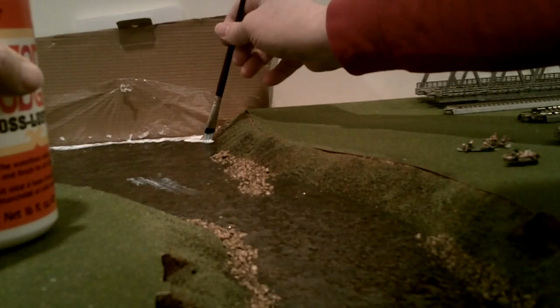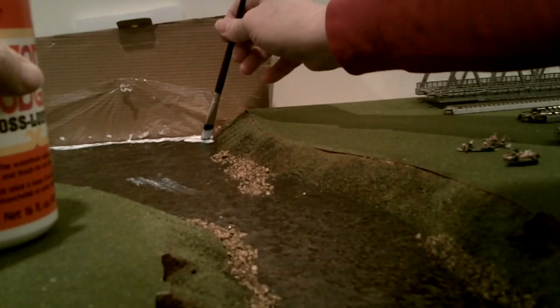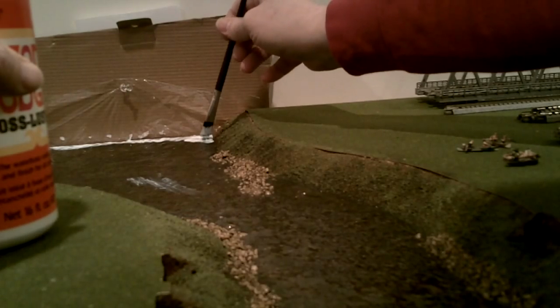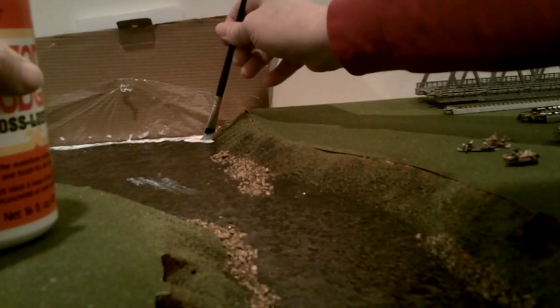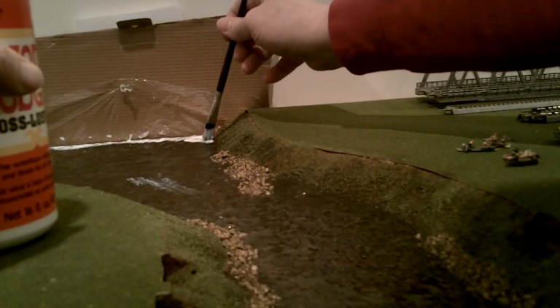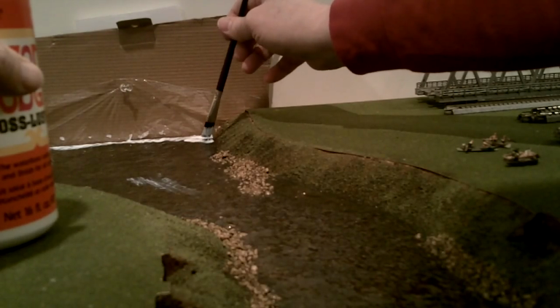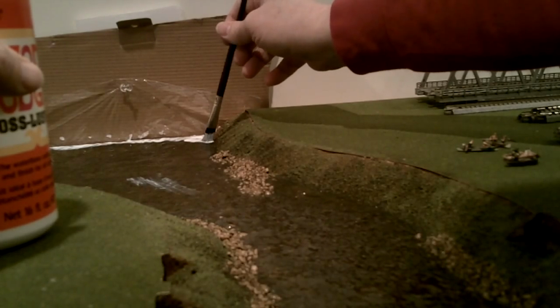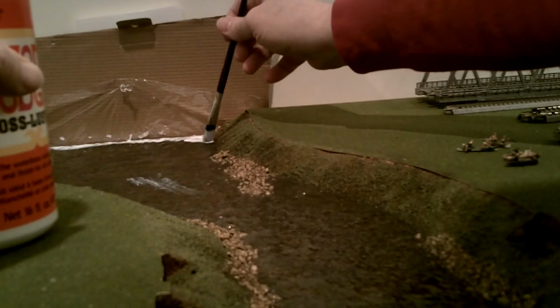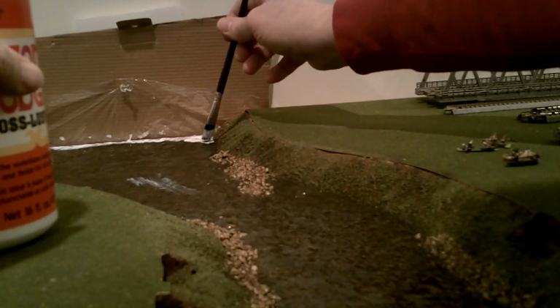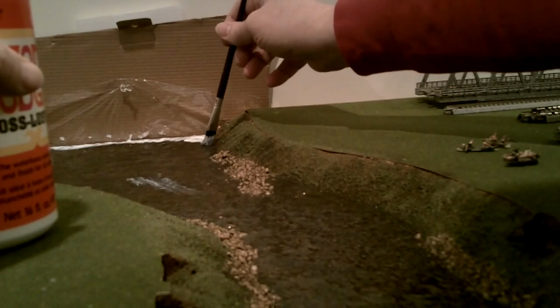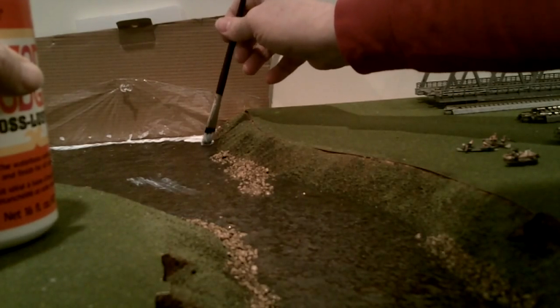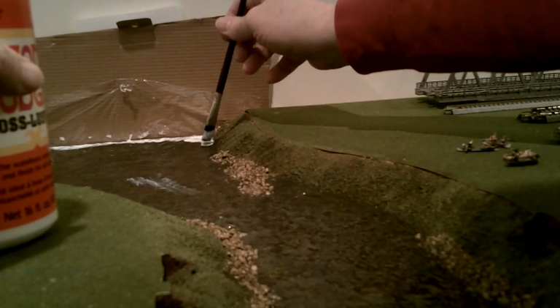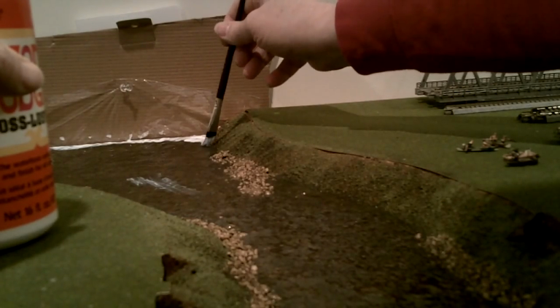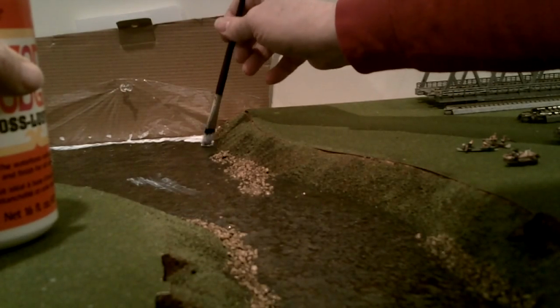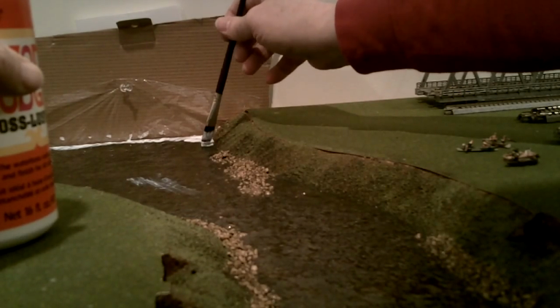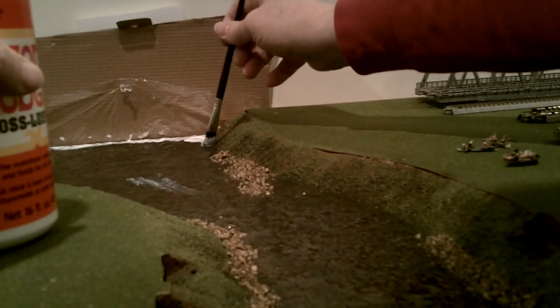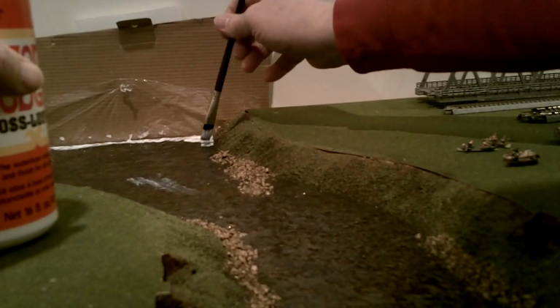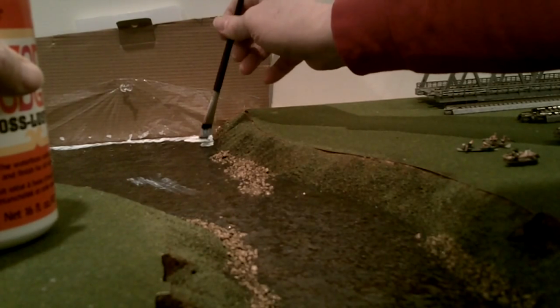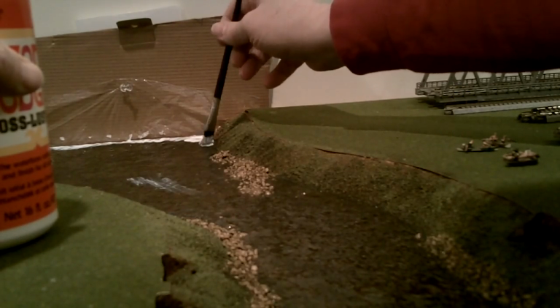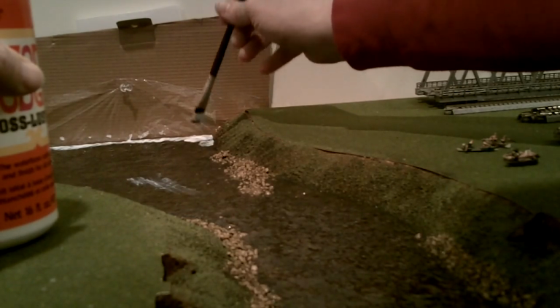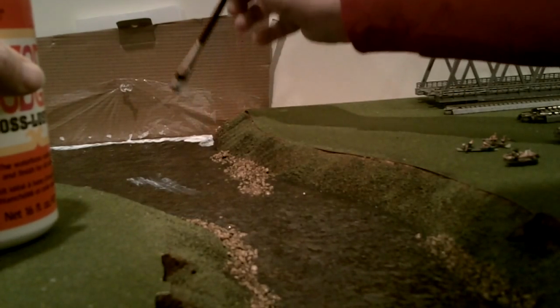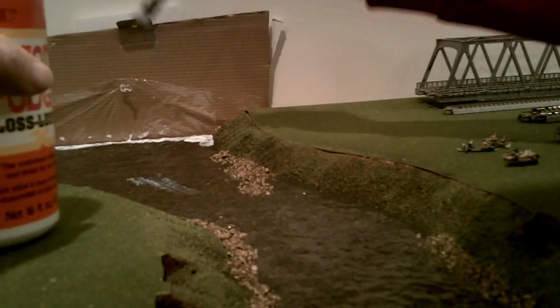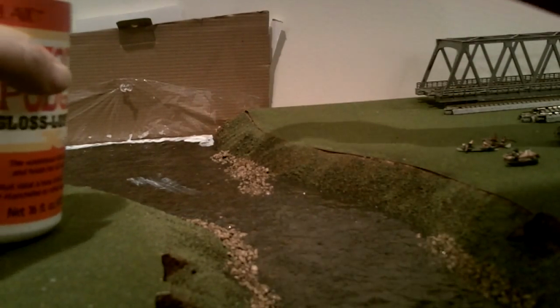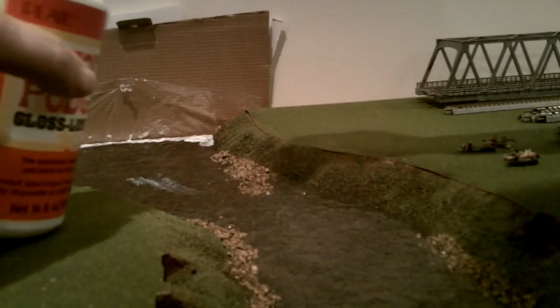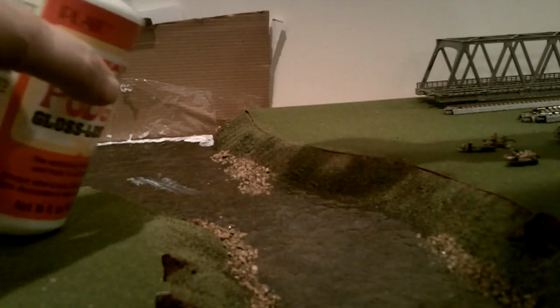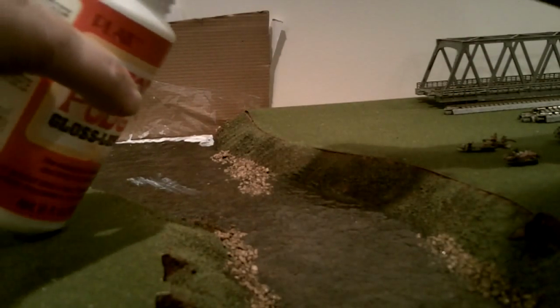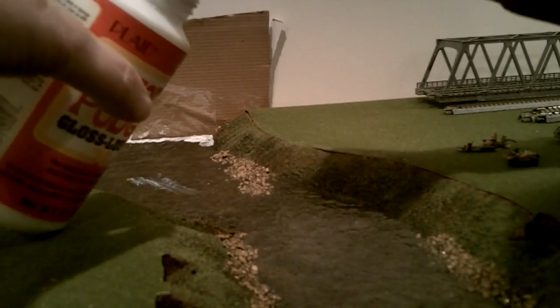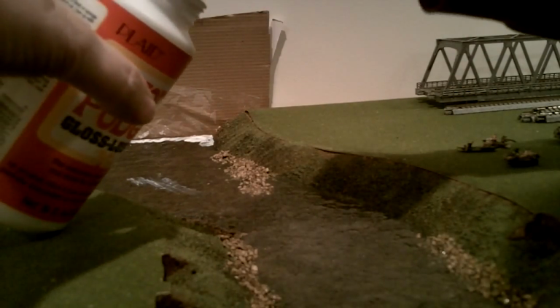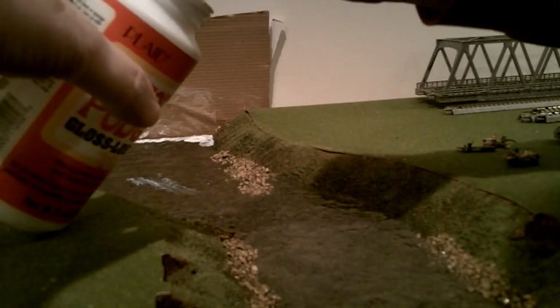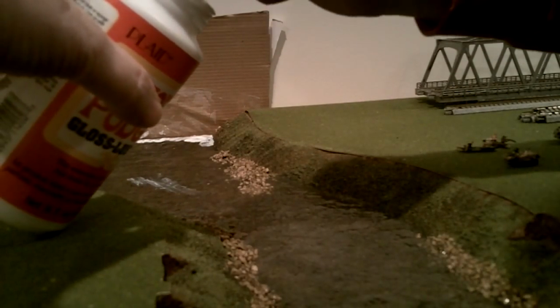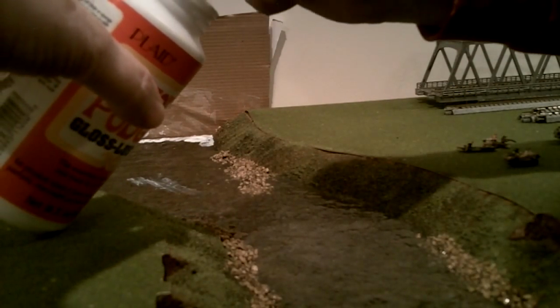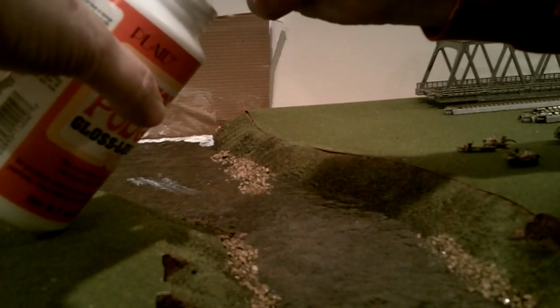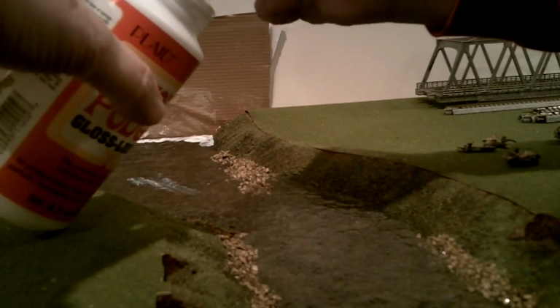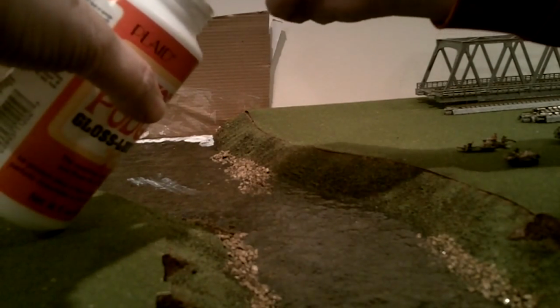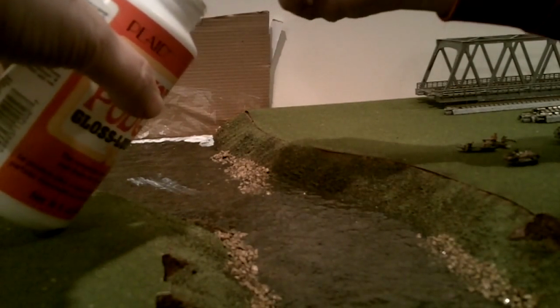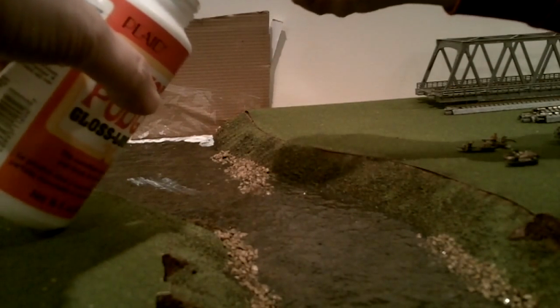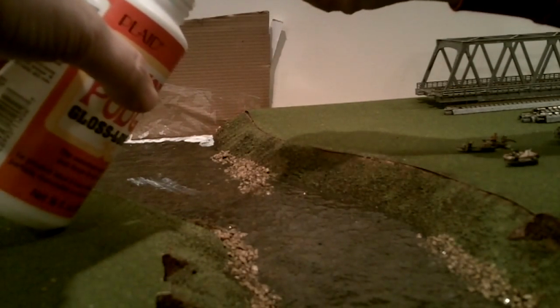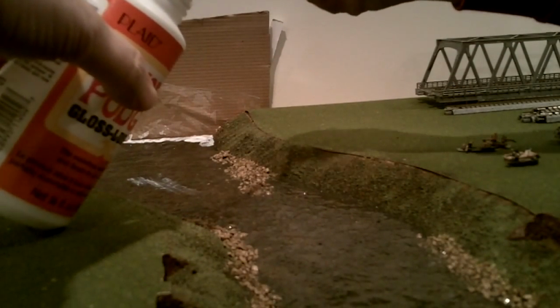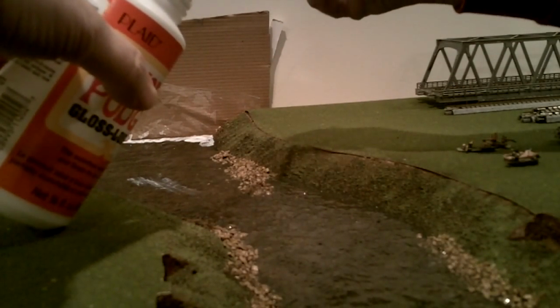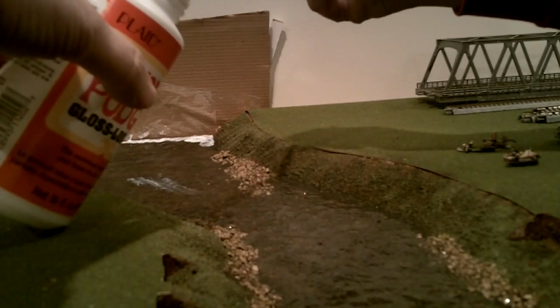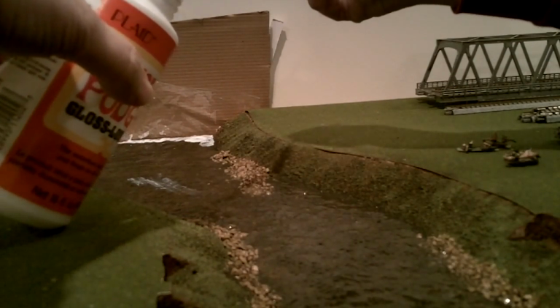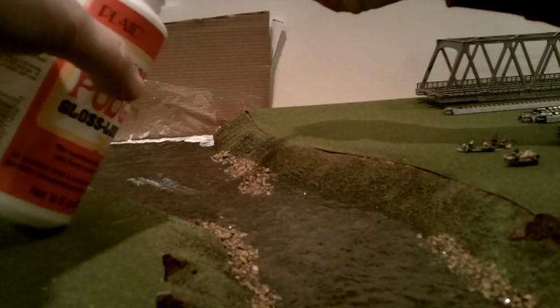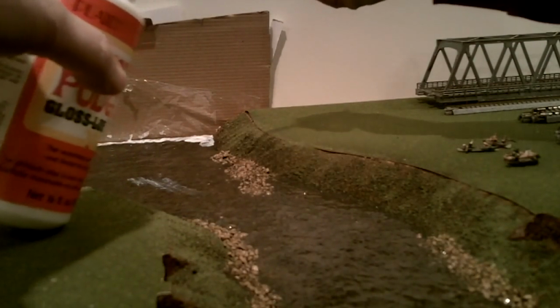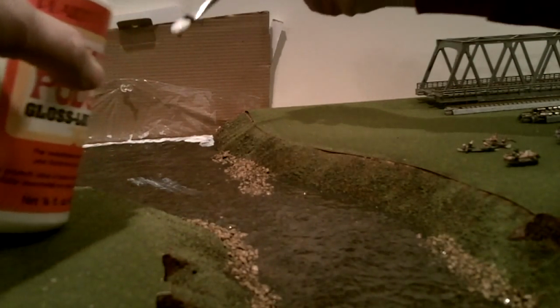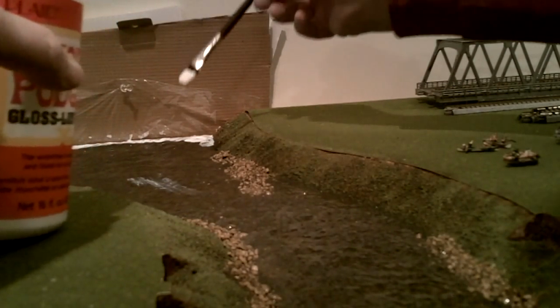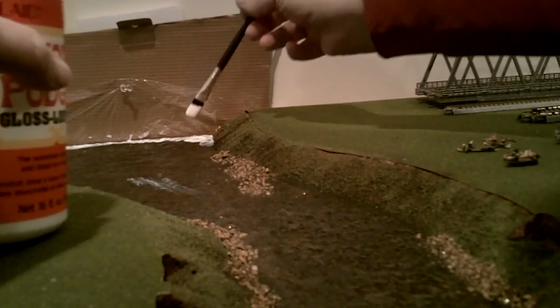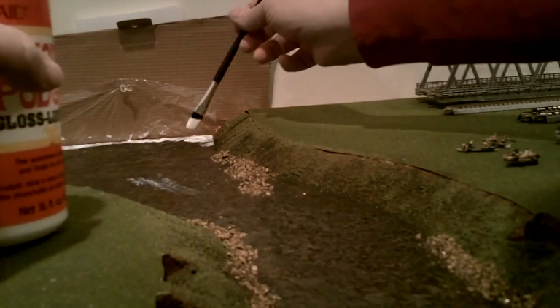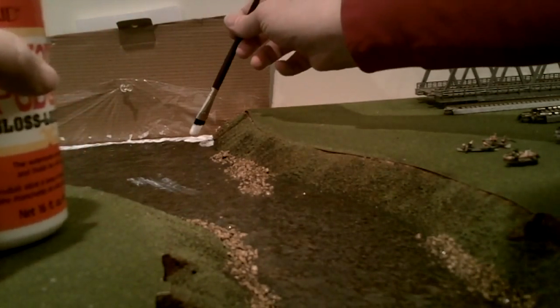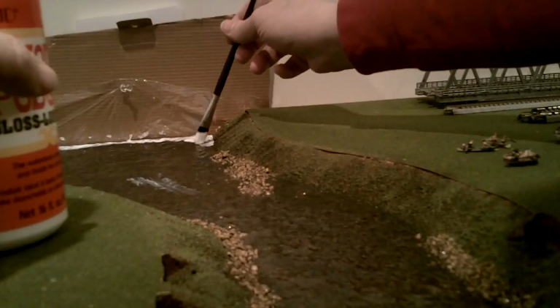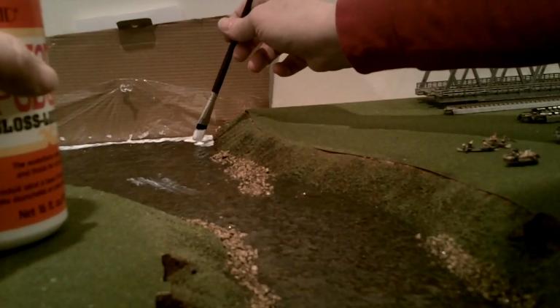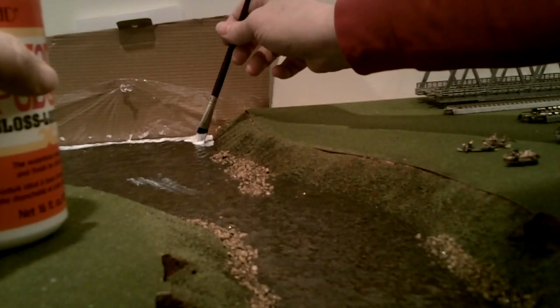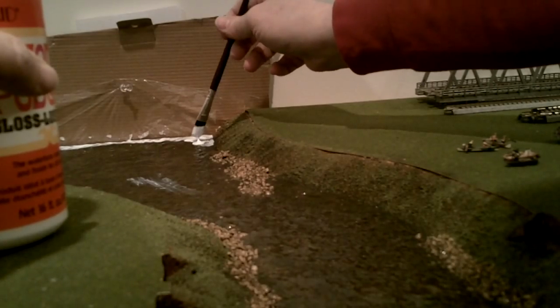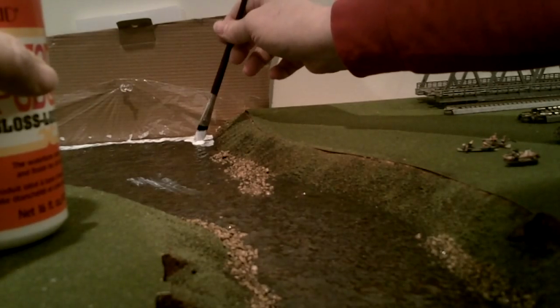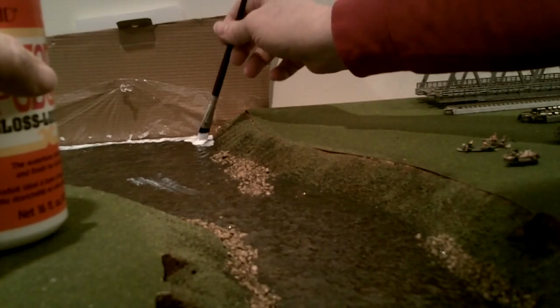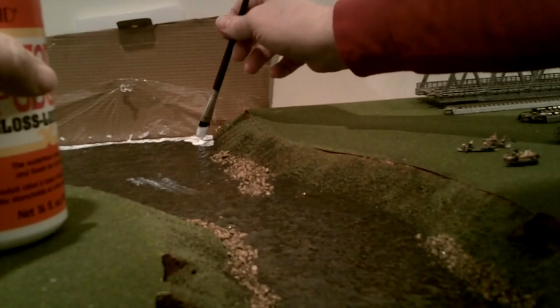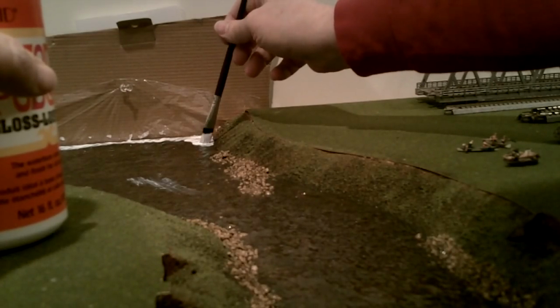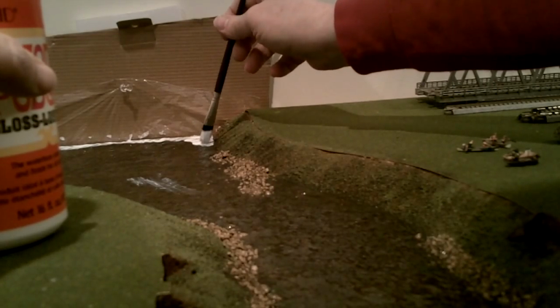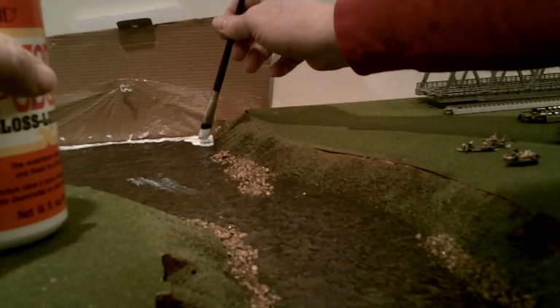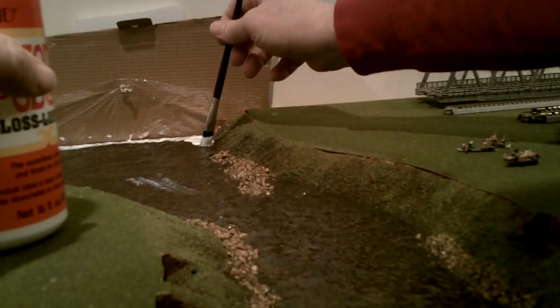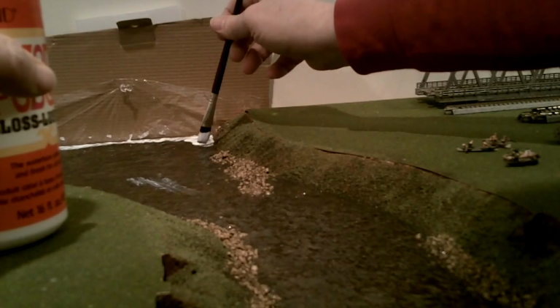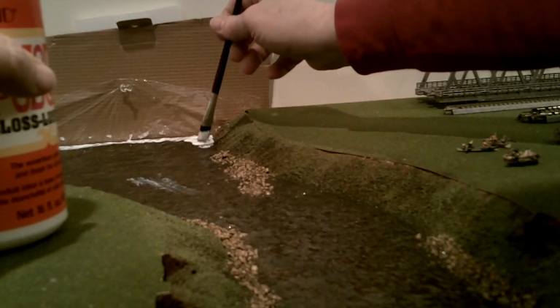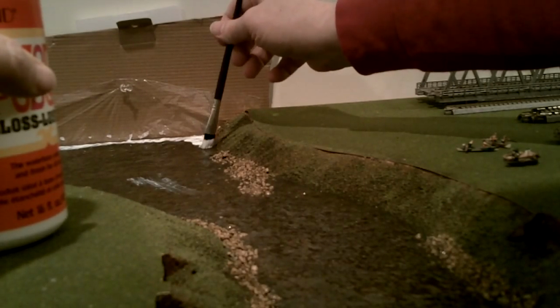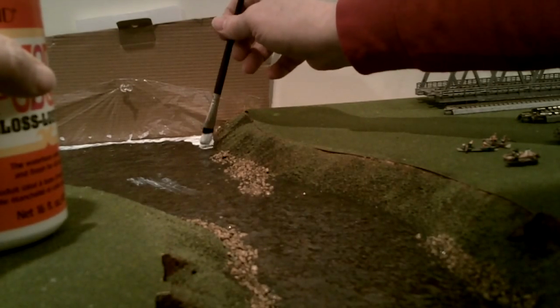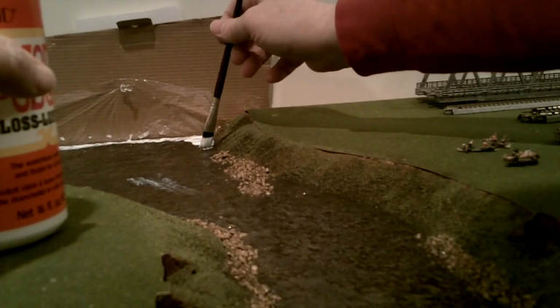This is about the fourth or fifth coat going on. It'll take another day to dry.